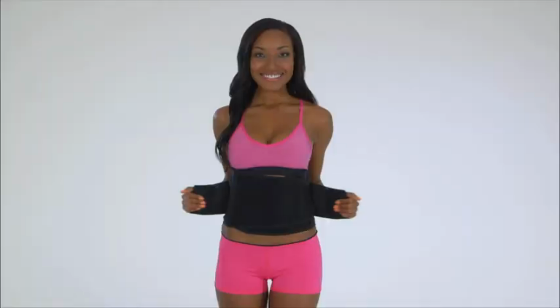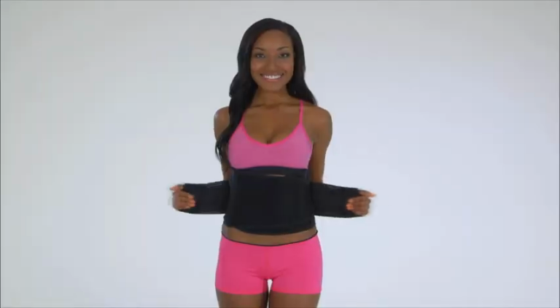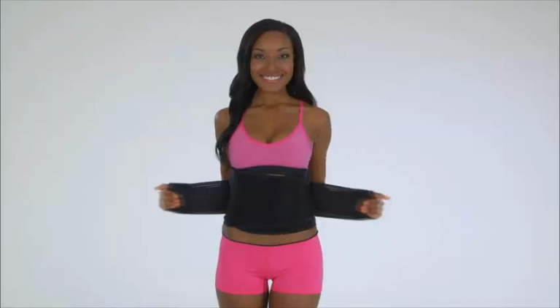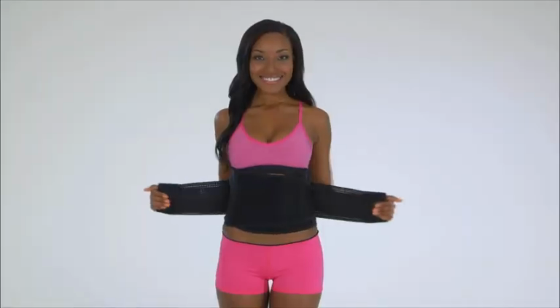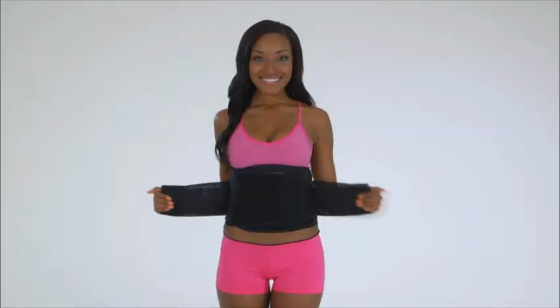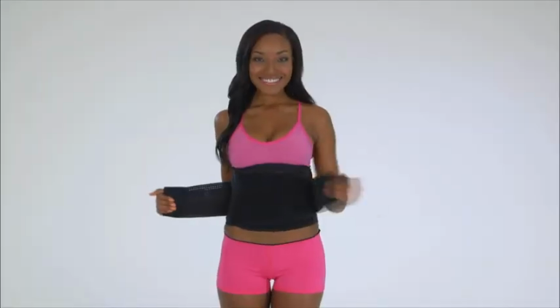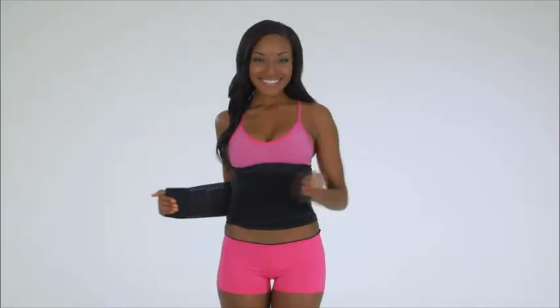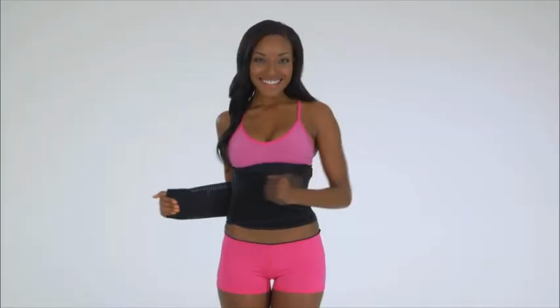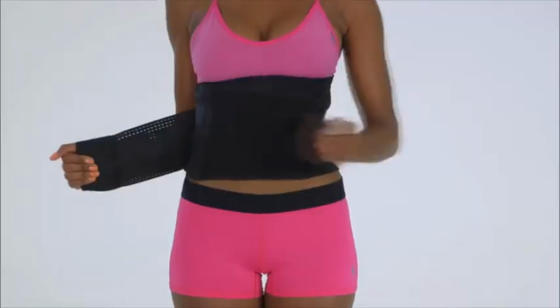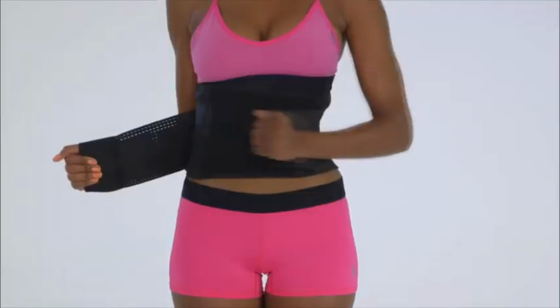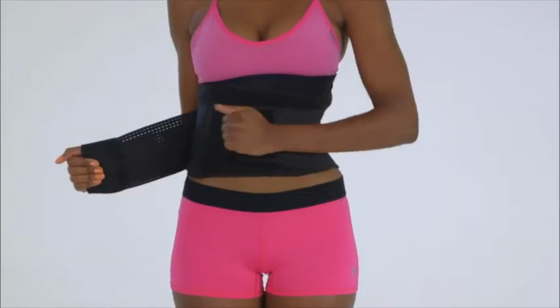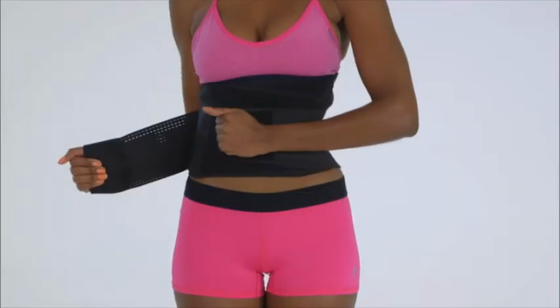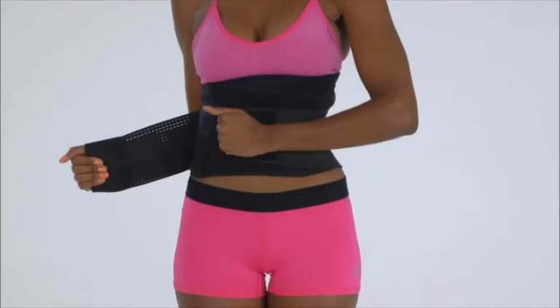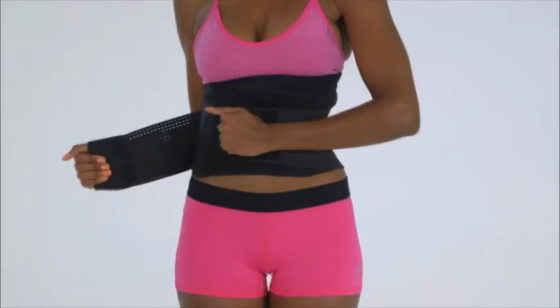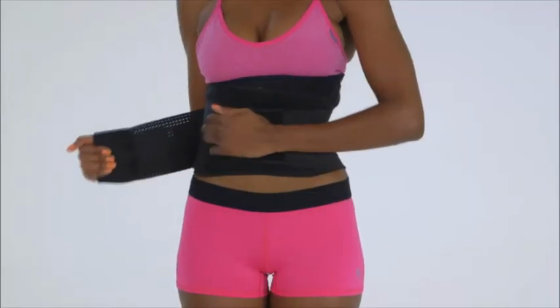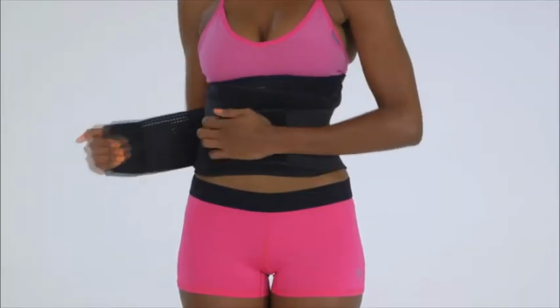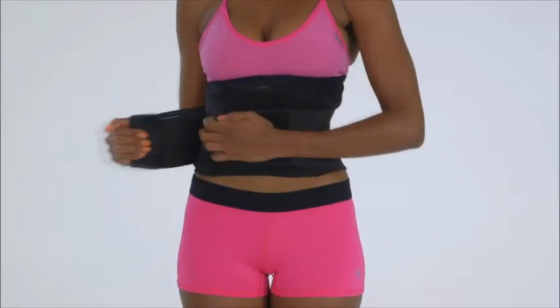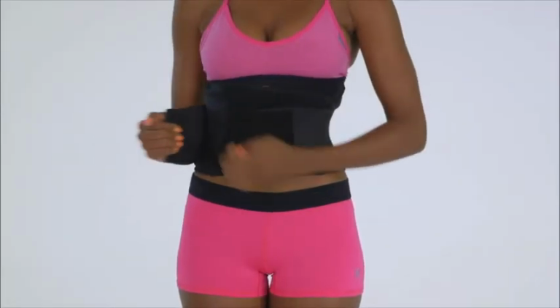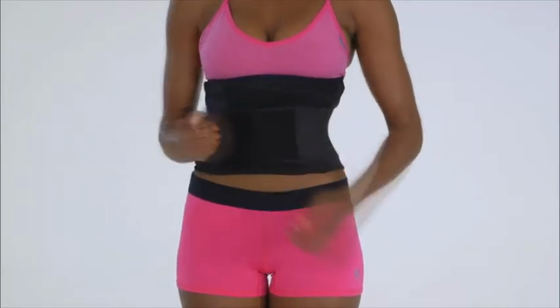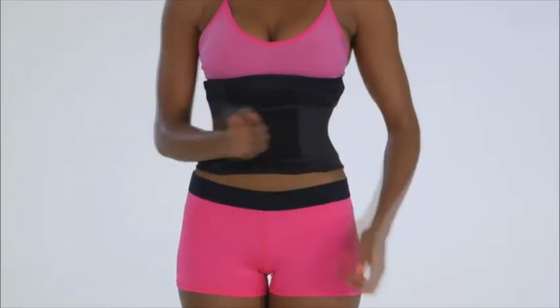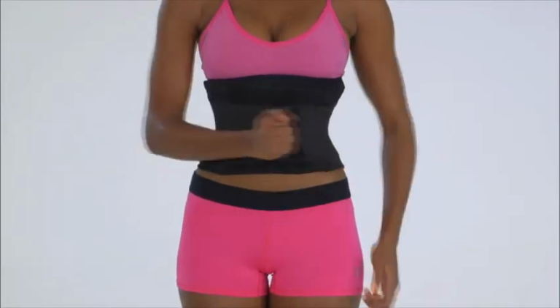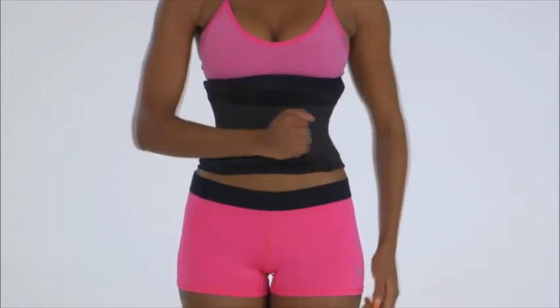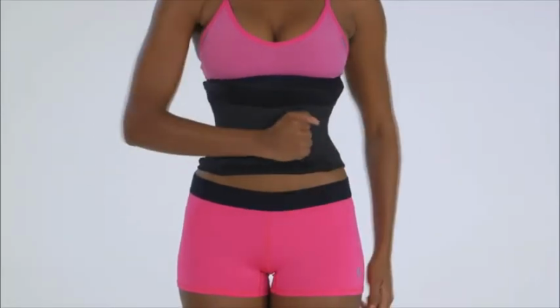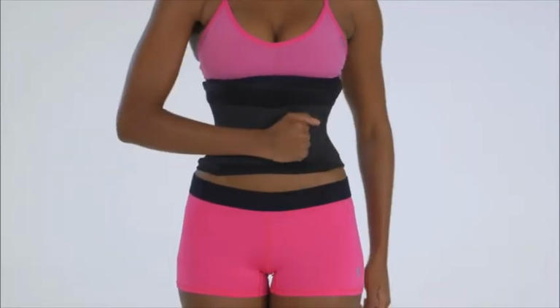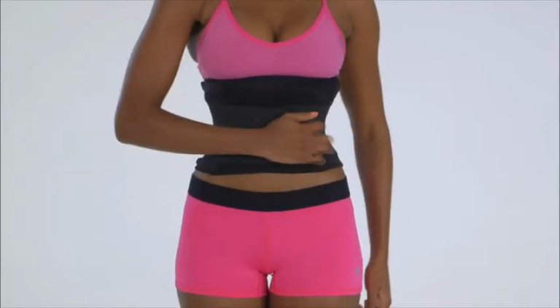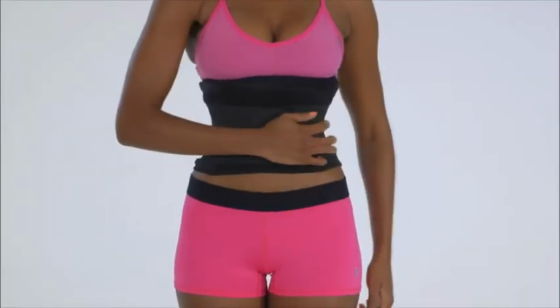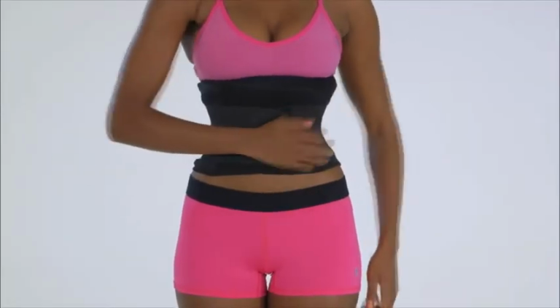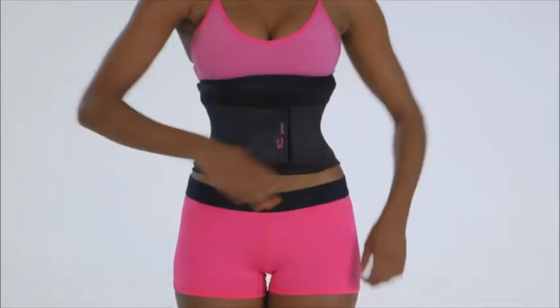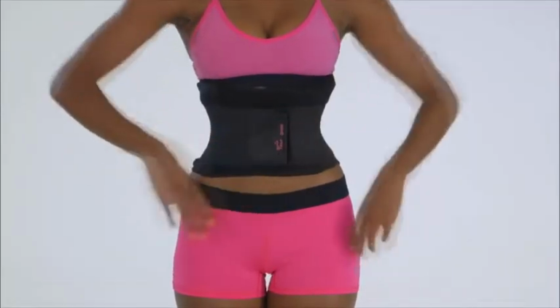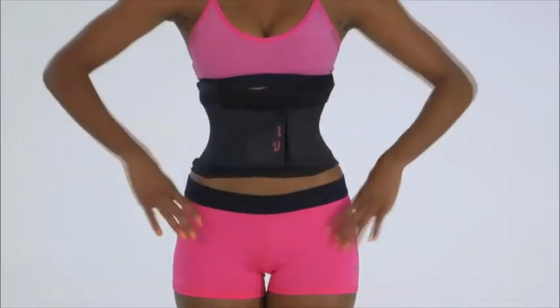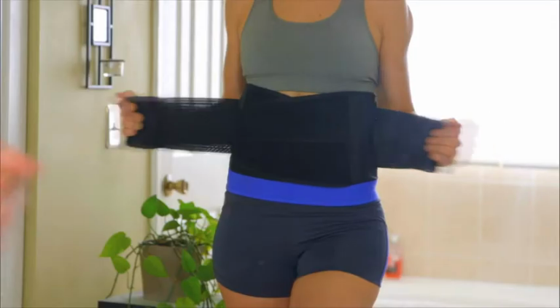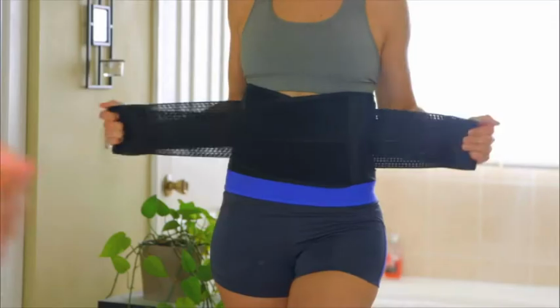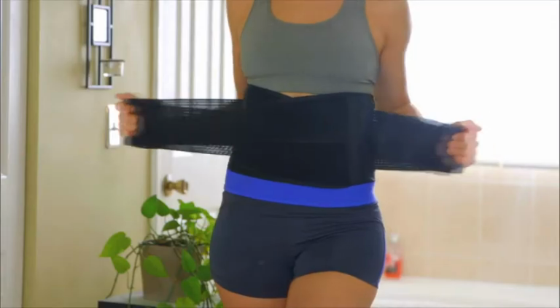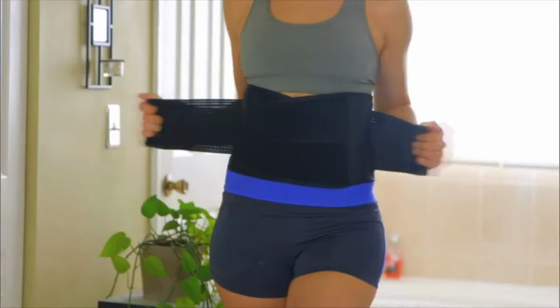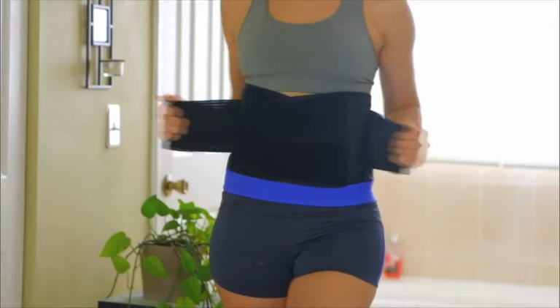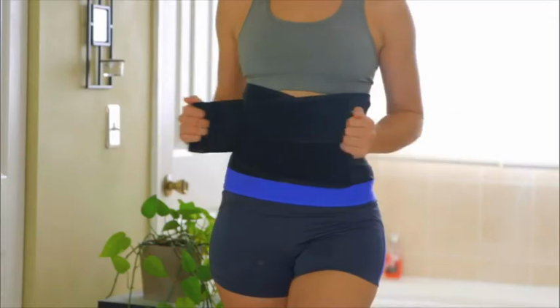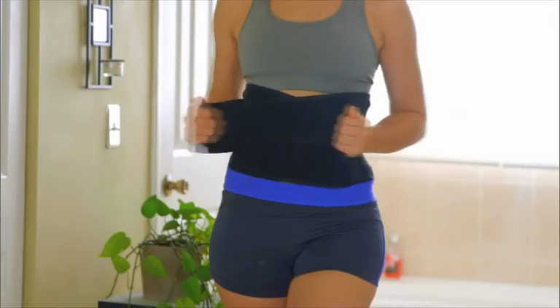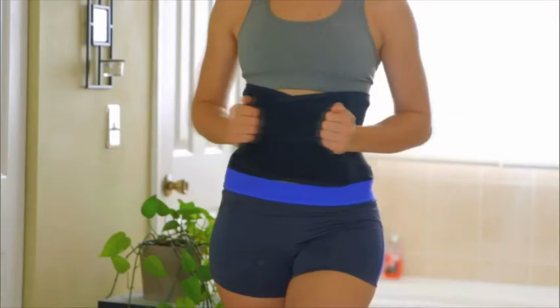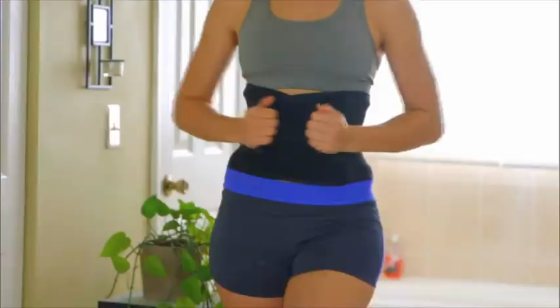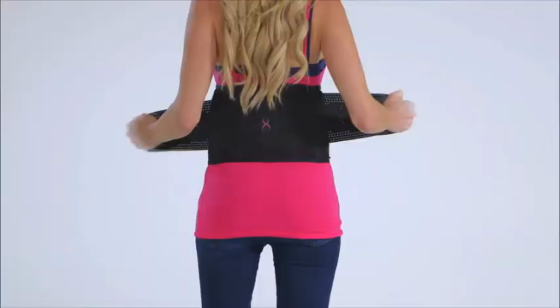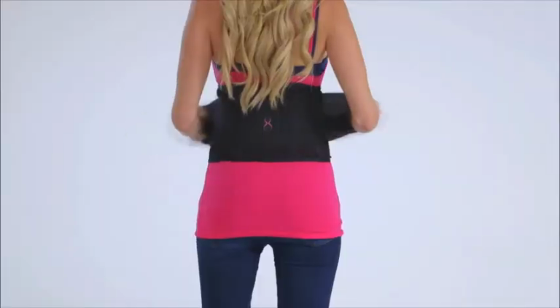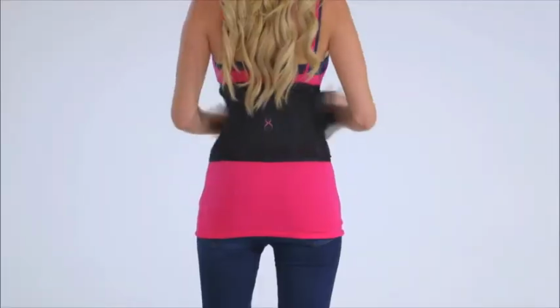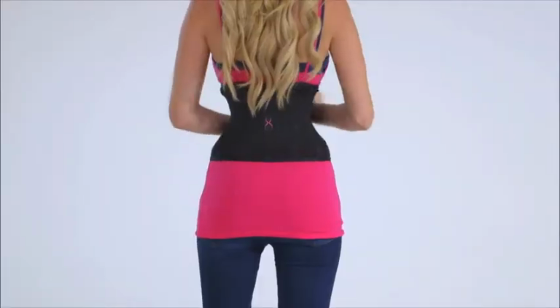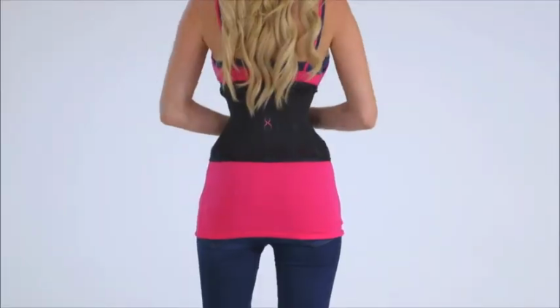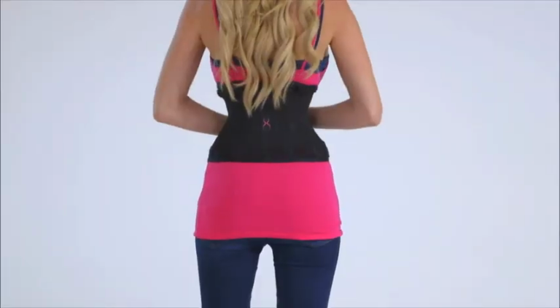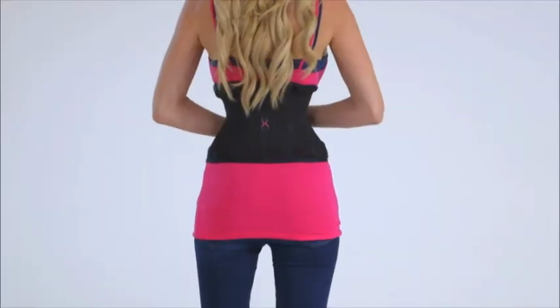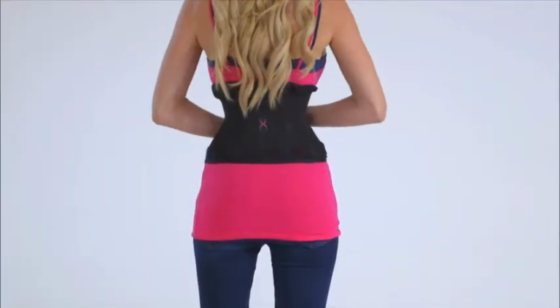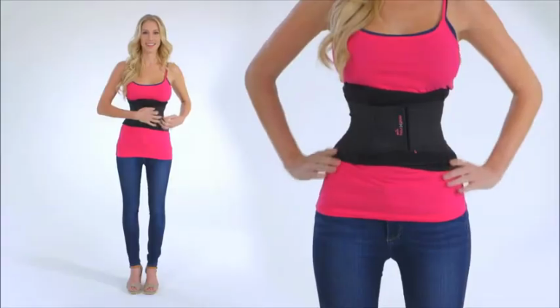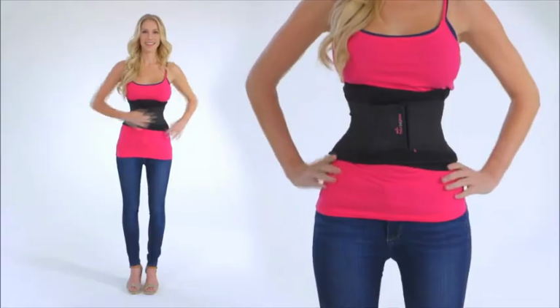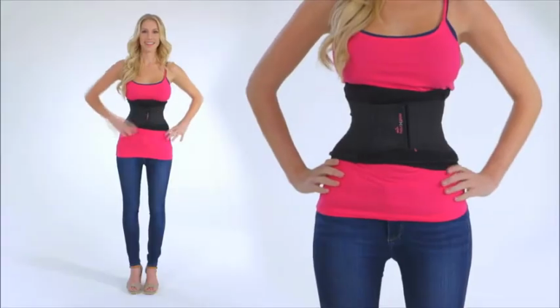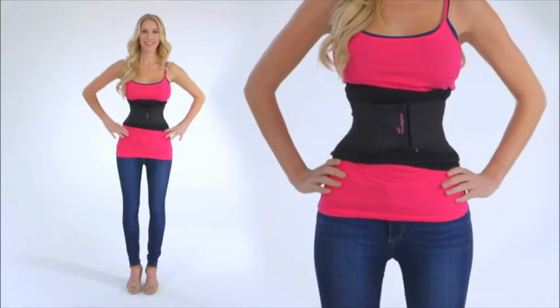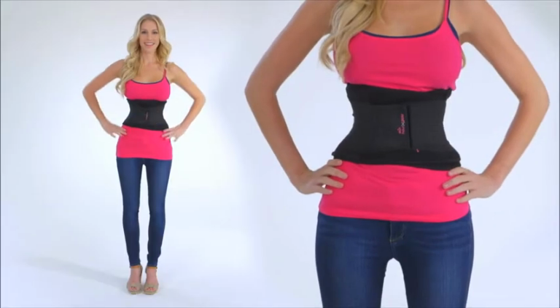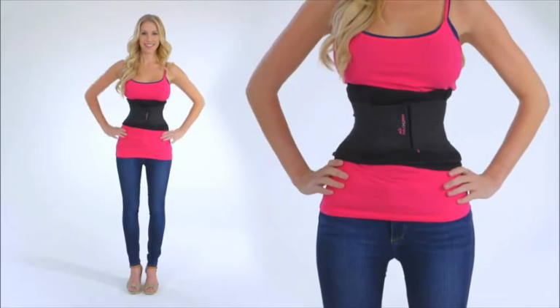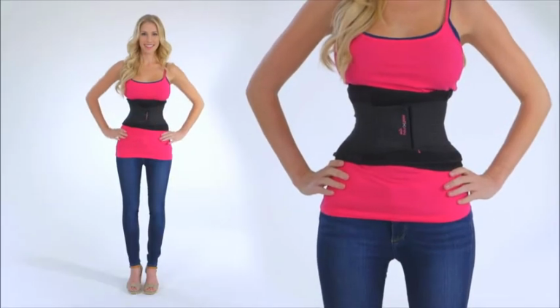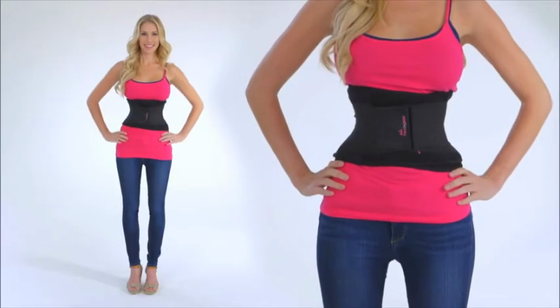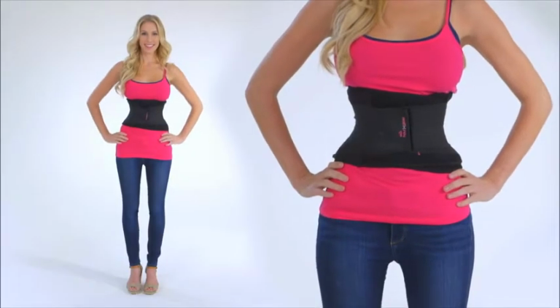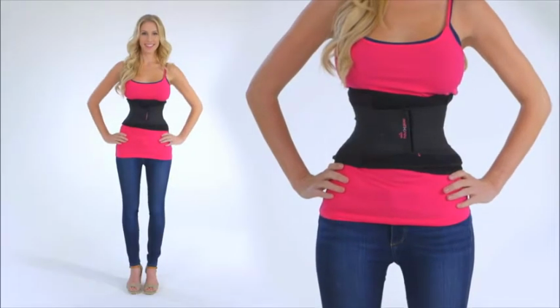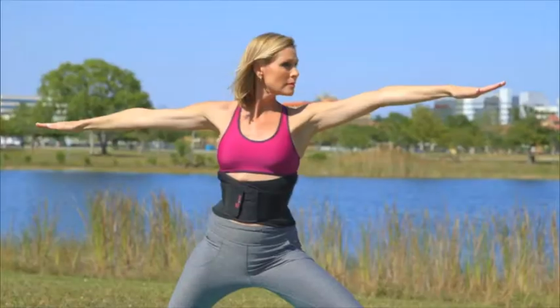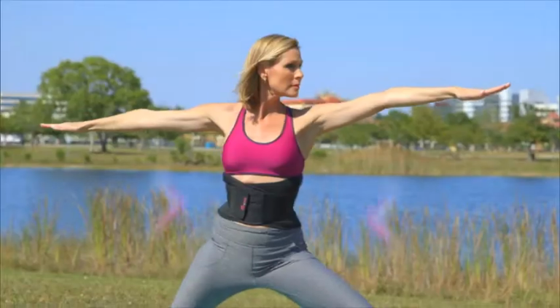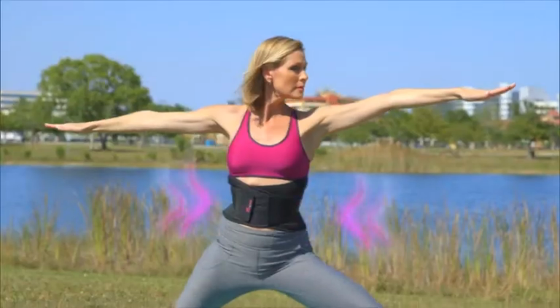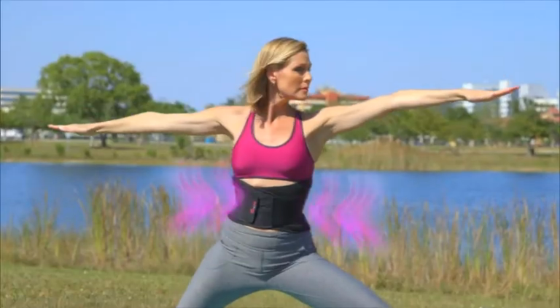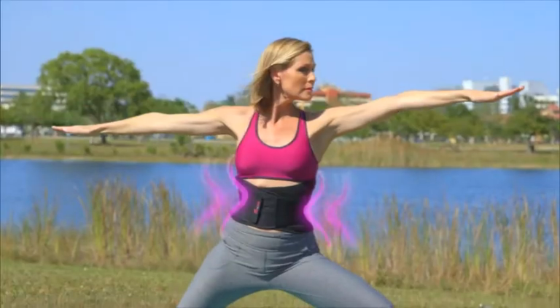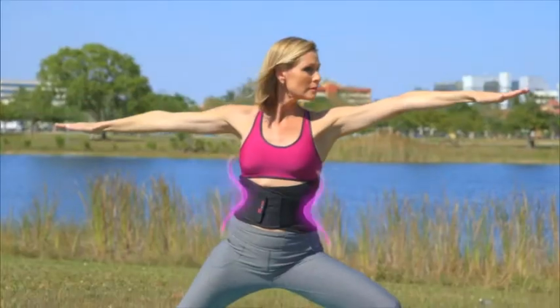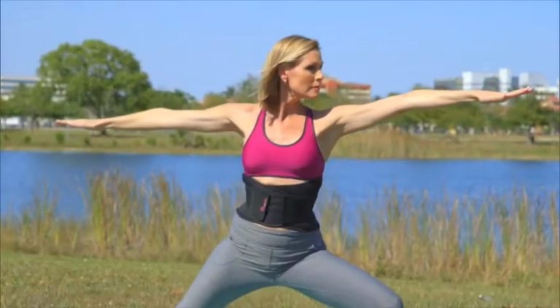Plus, your Genie Hourglass is totally adjustable. You can loosen it or tighten it to define your figure even more.